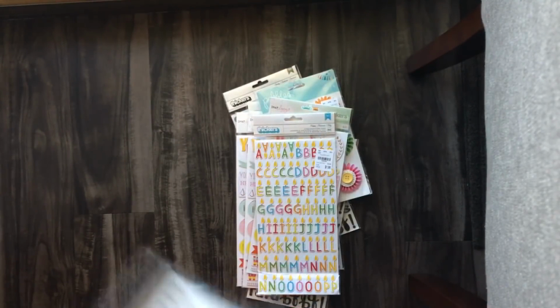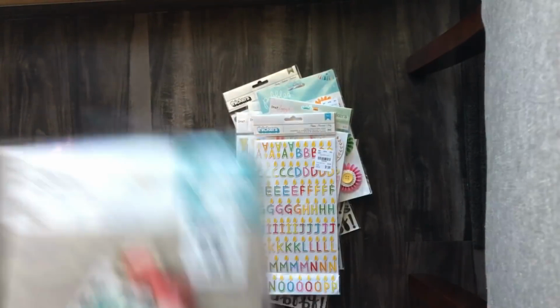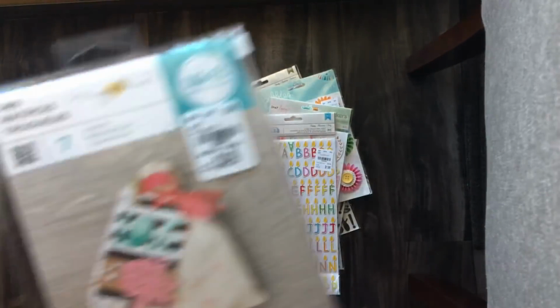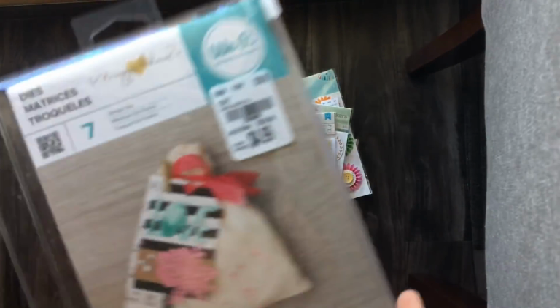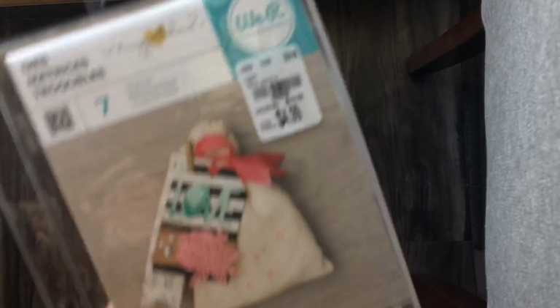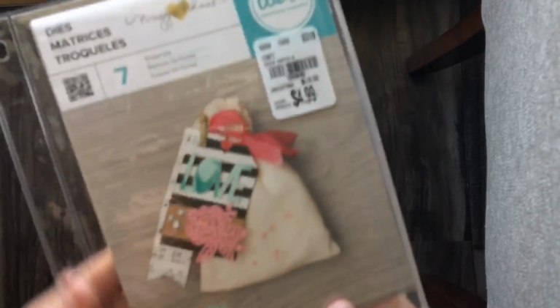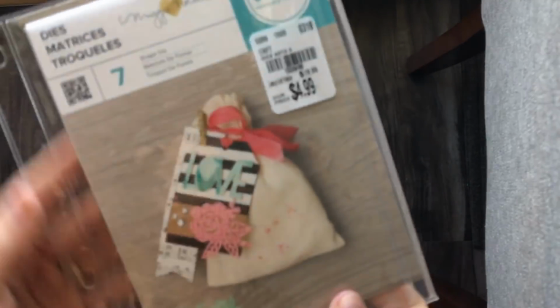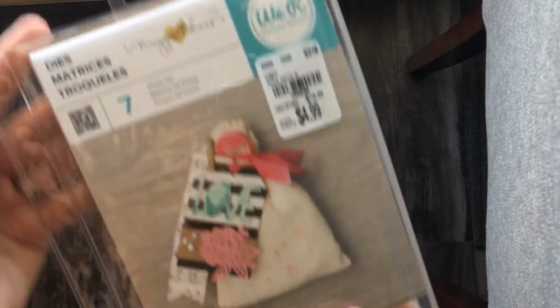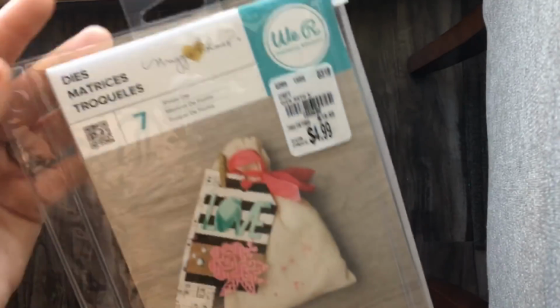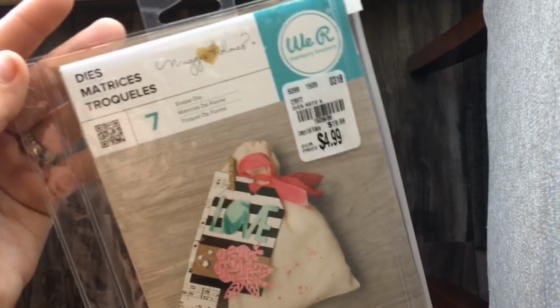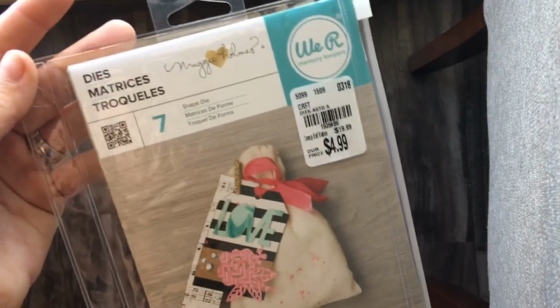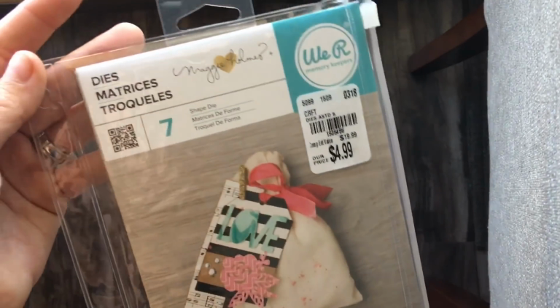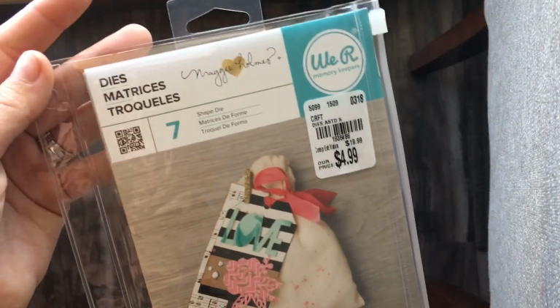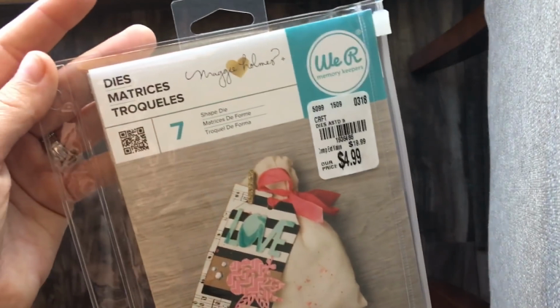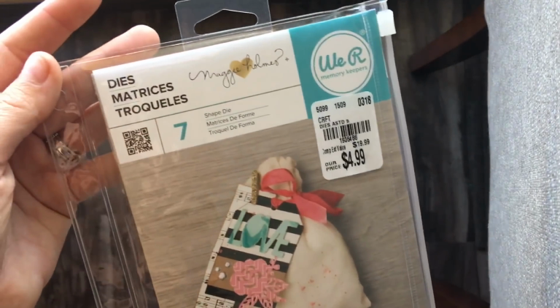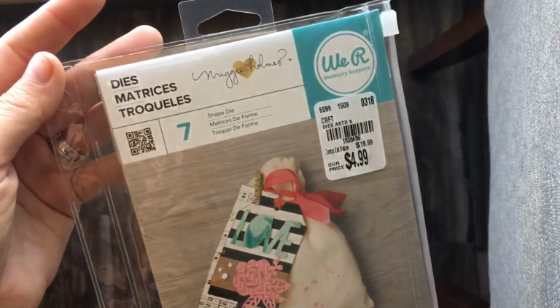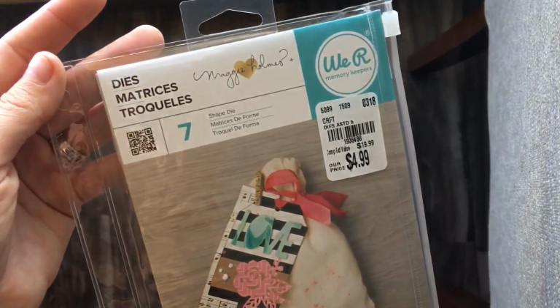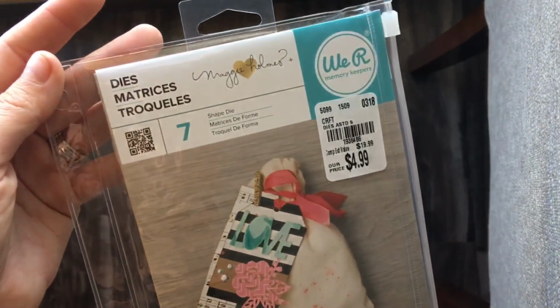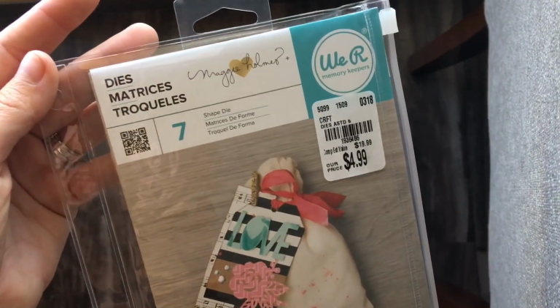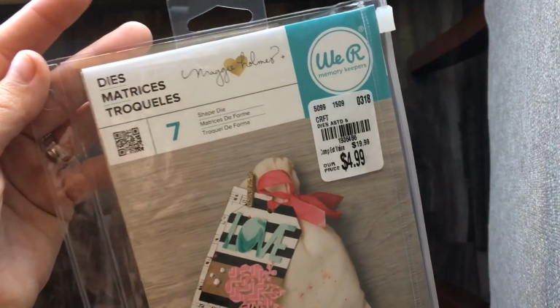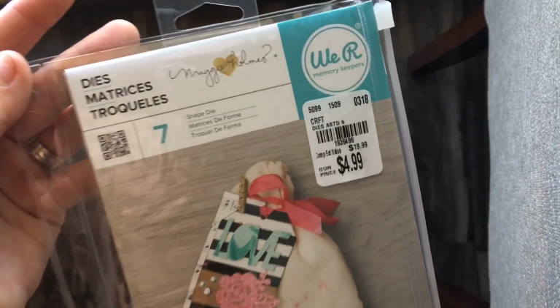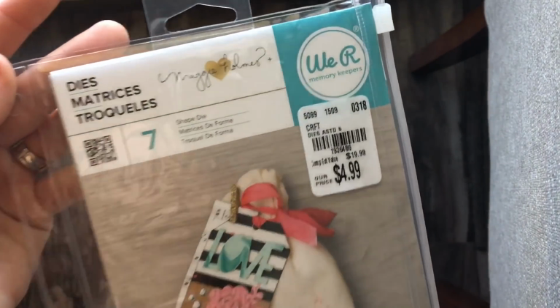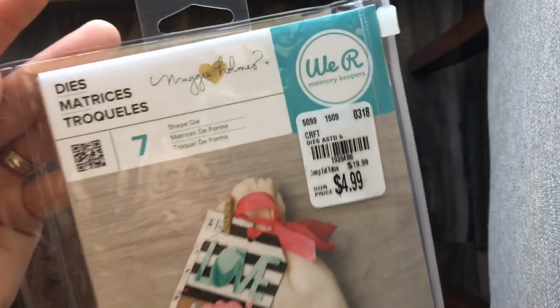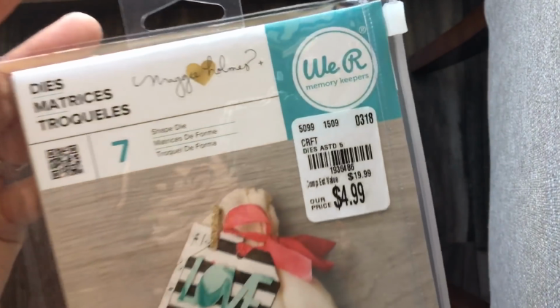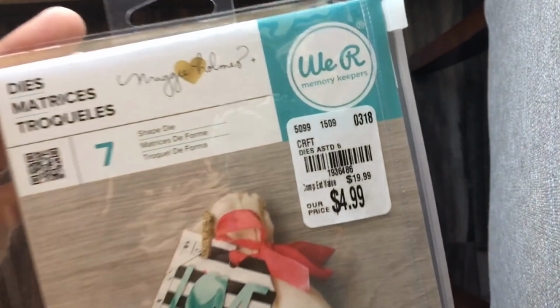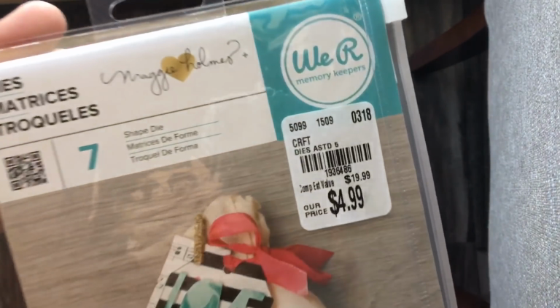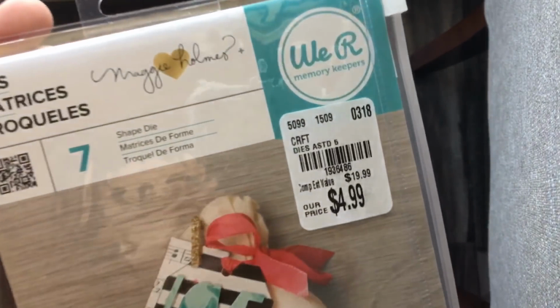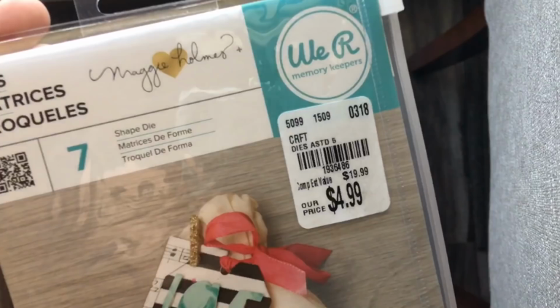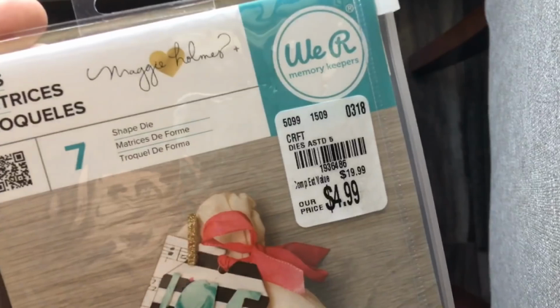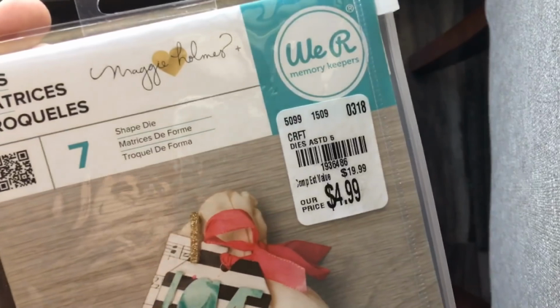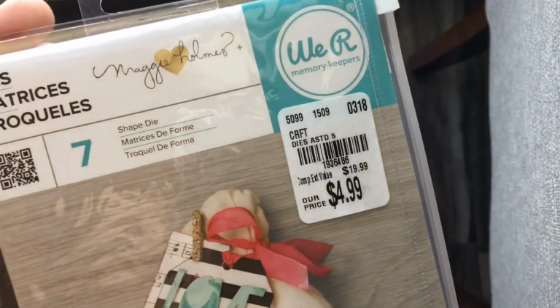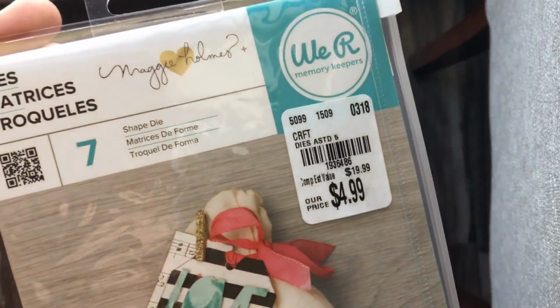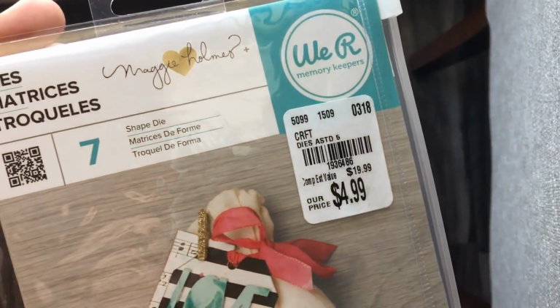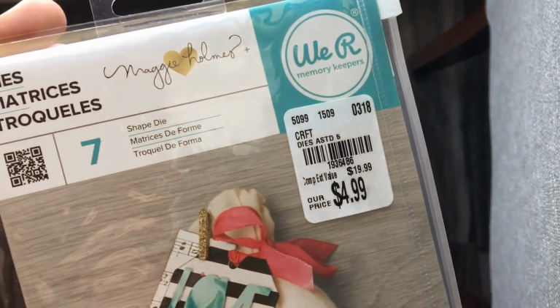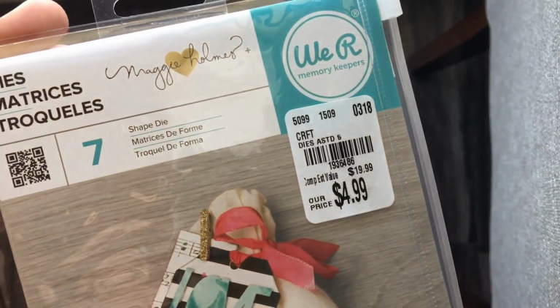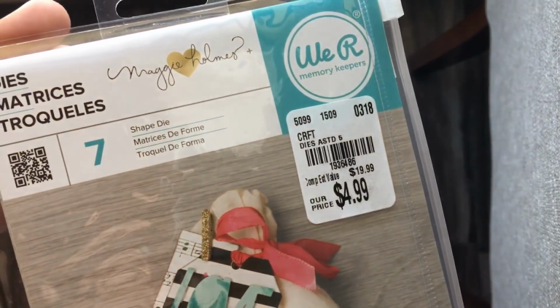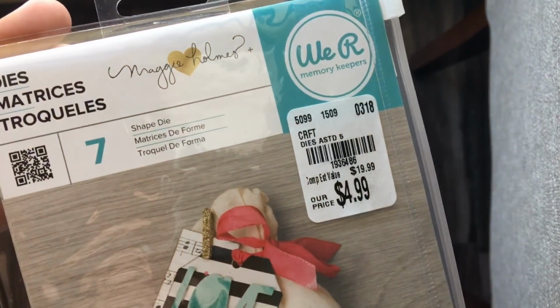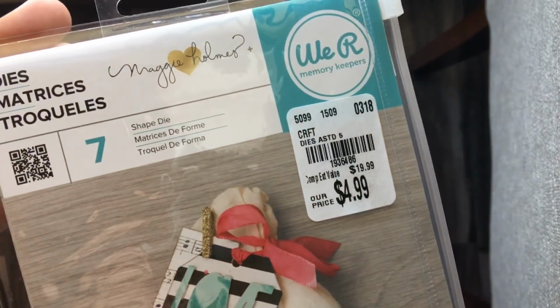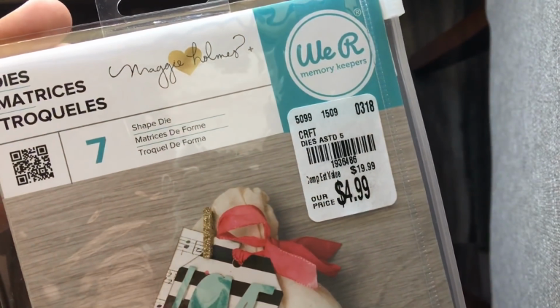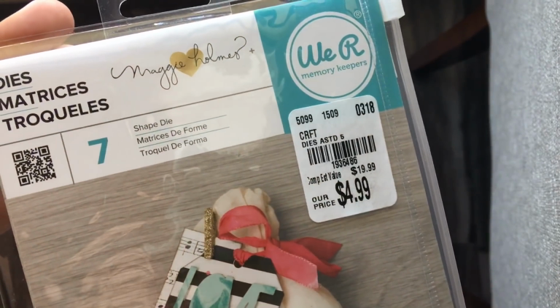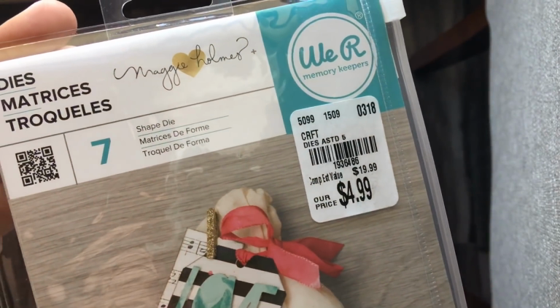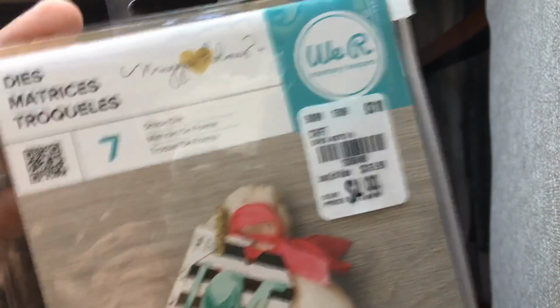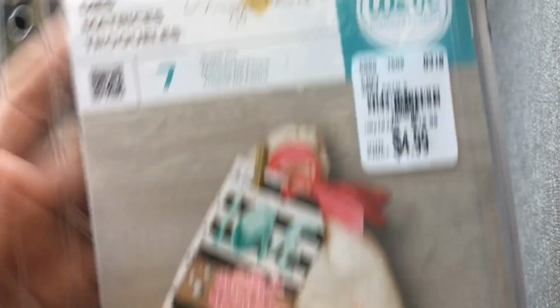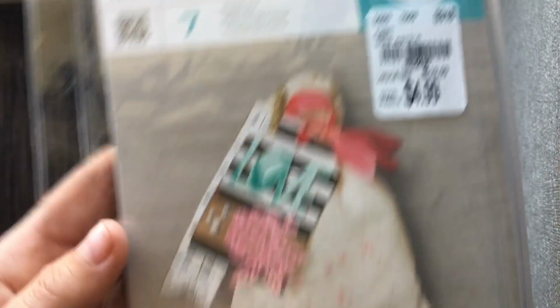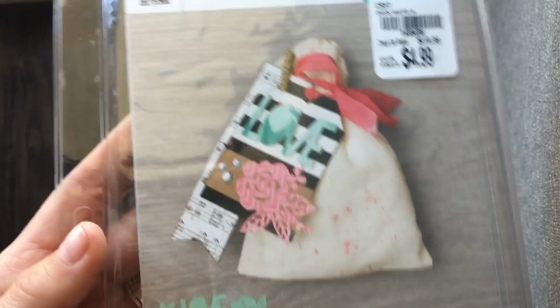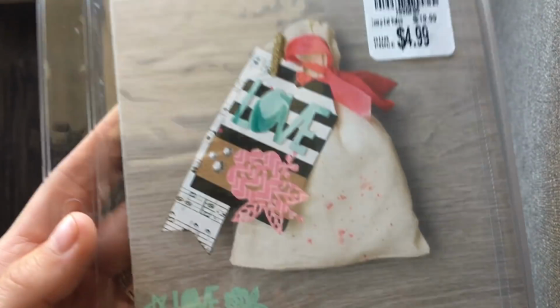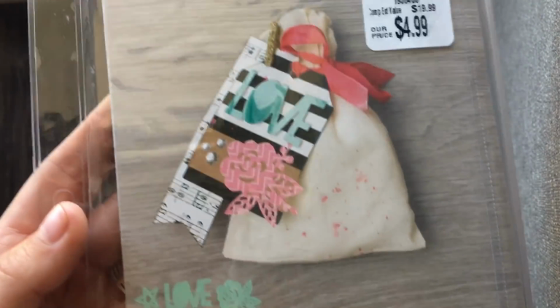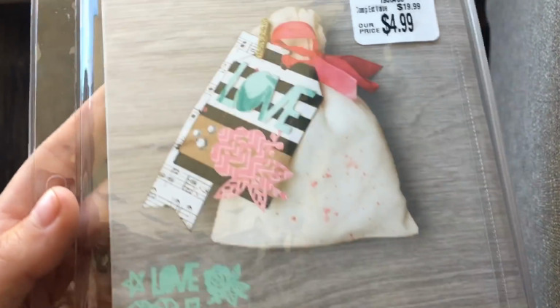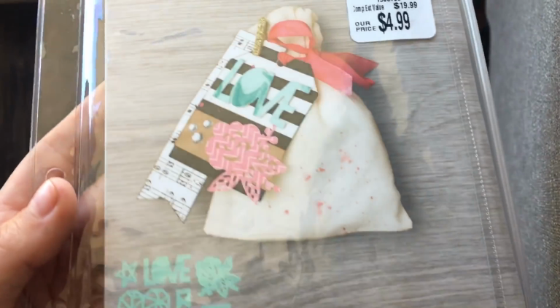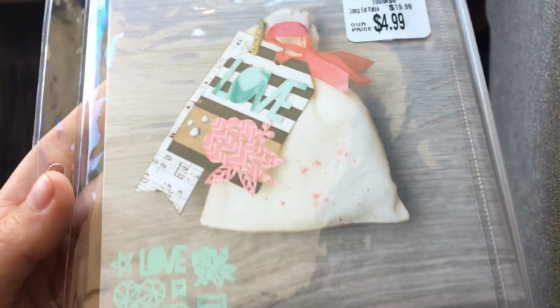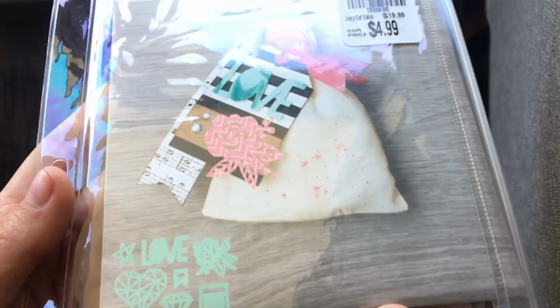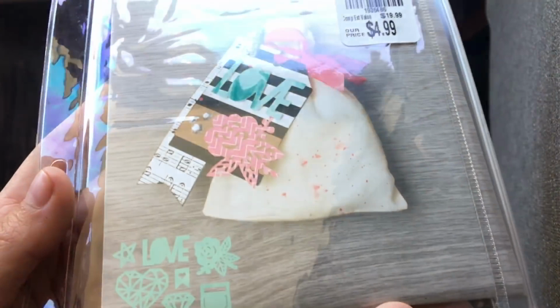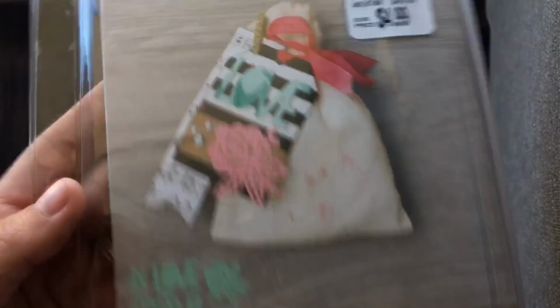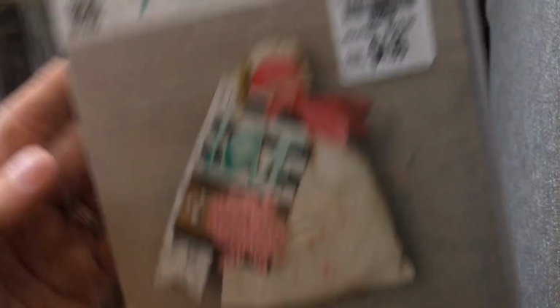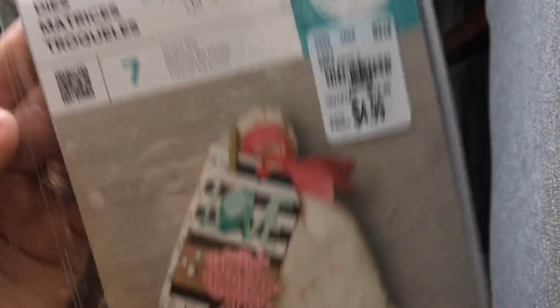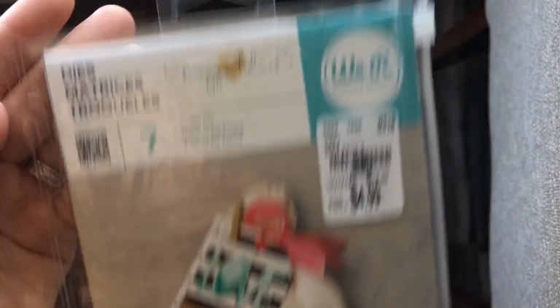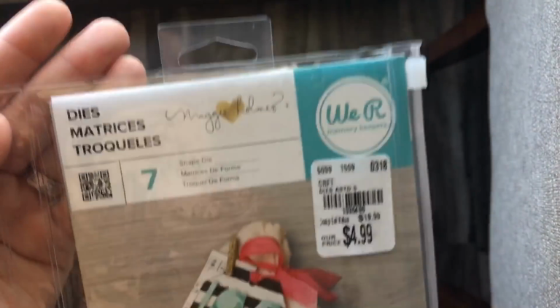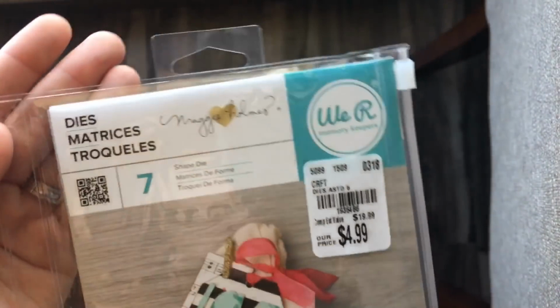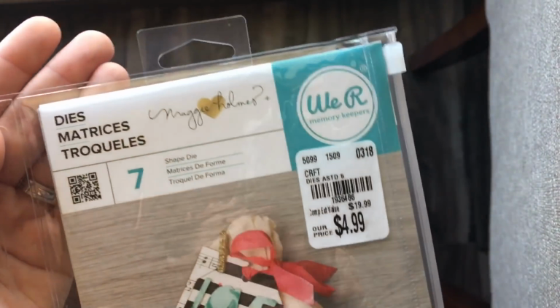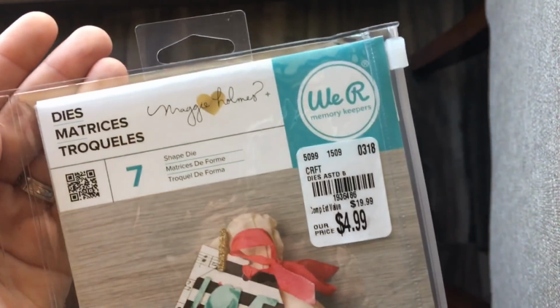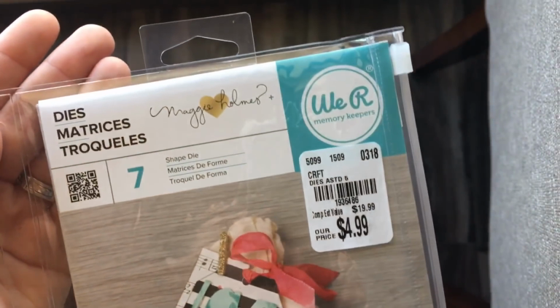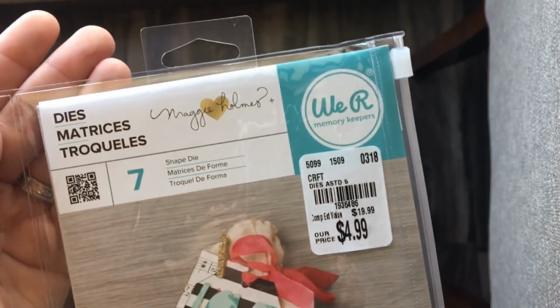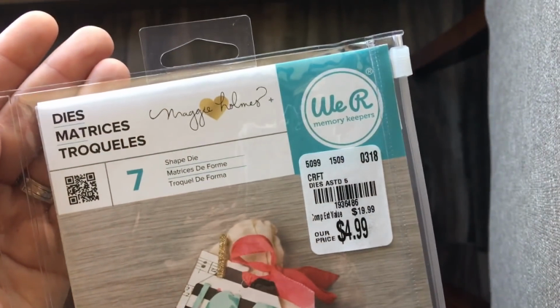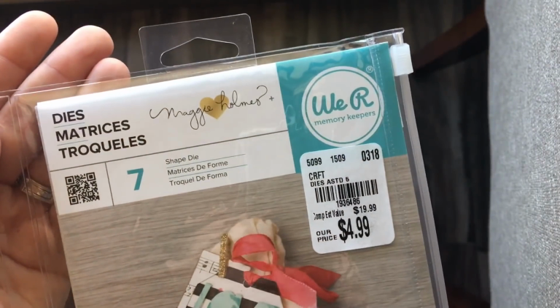Then I picked up a Maggie Holmes die. I have this die already but I figured it's good for giving in gifts.